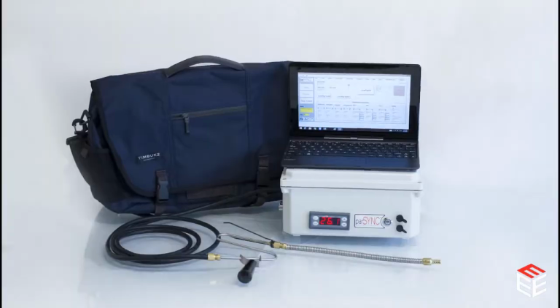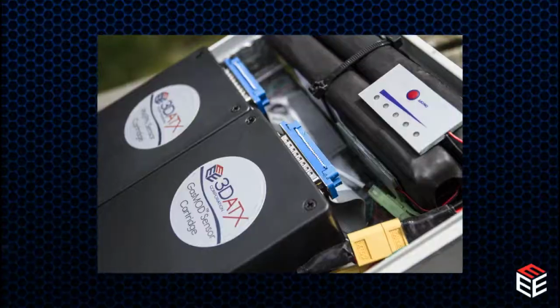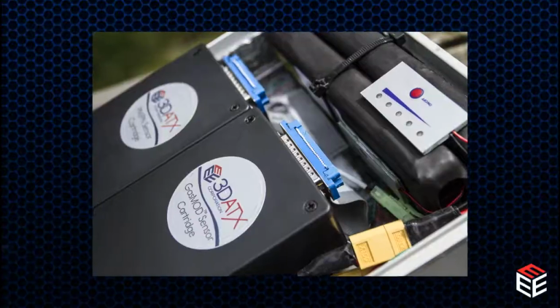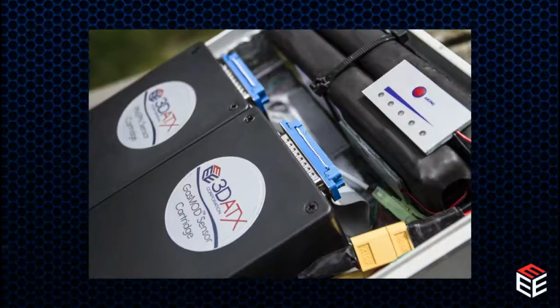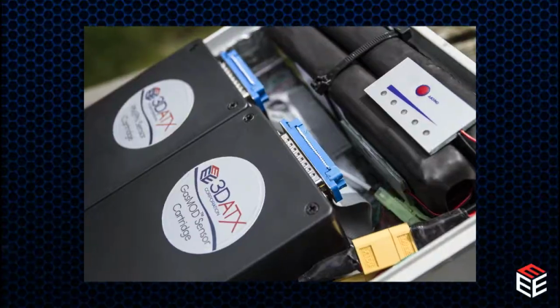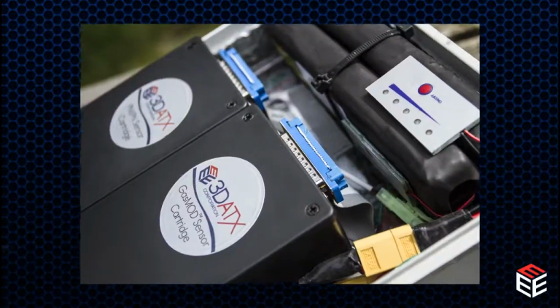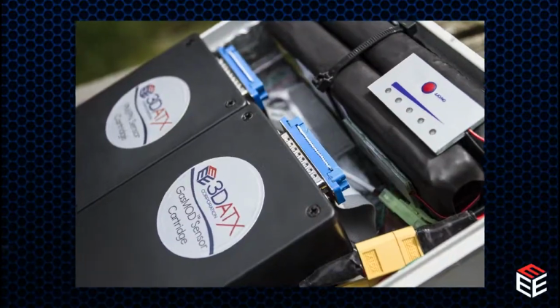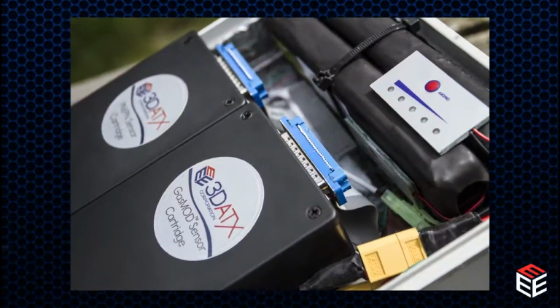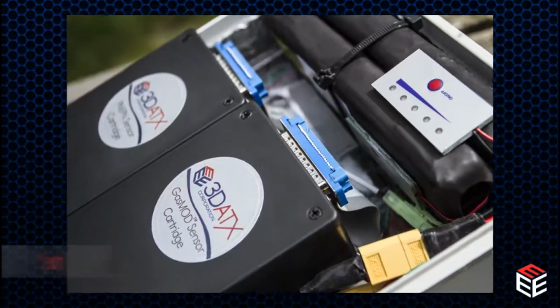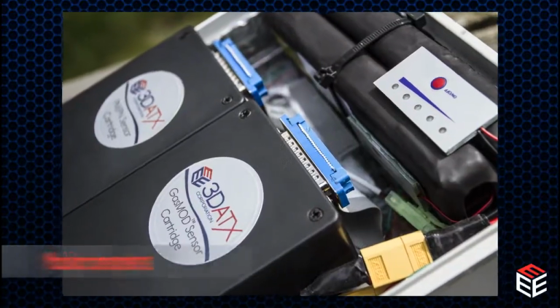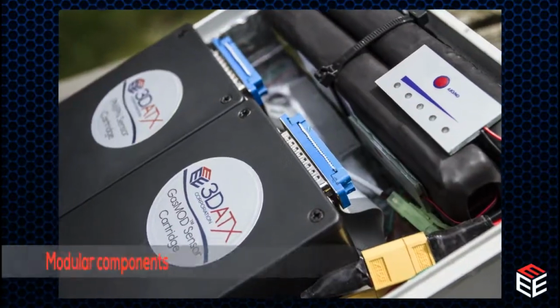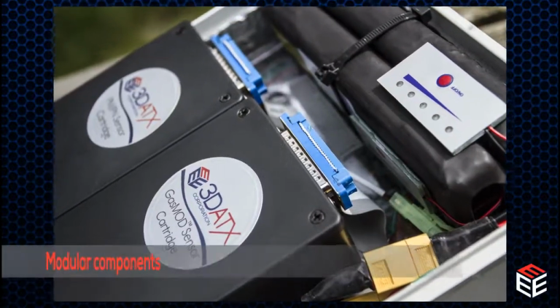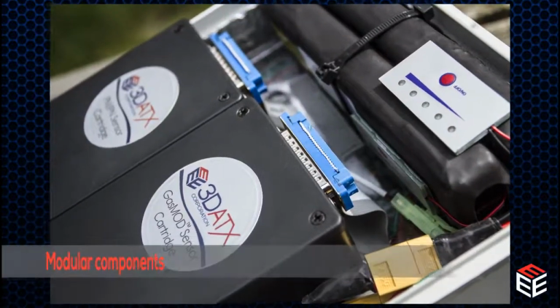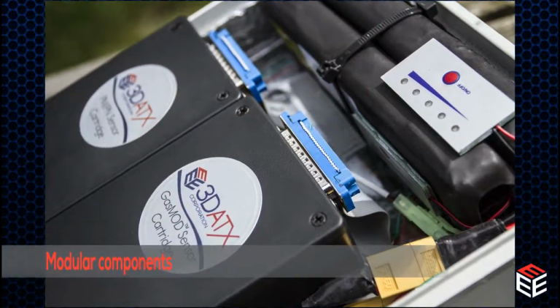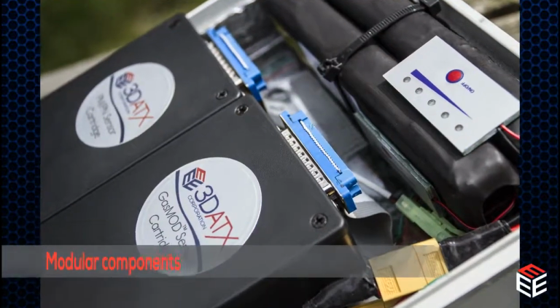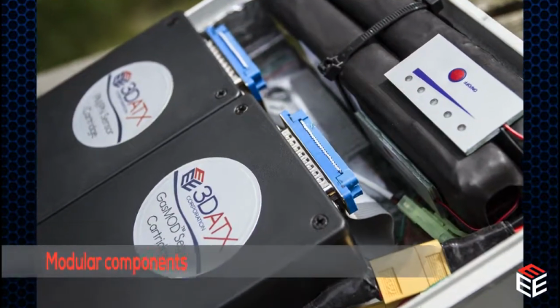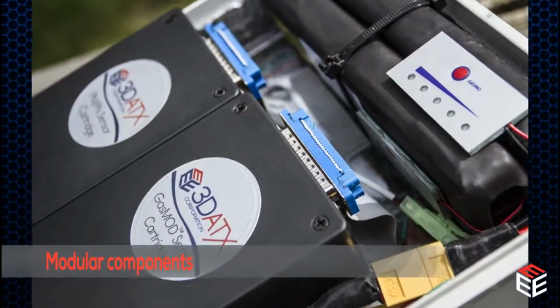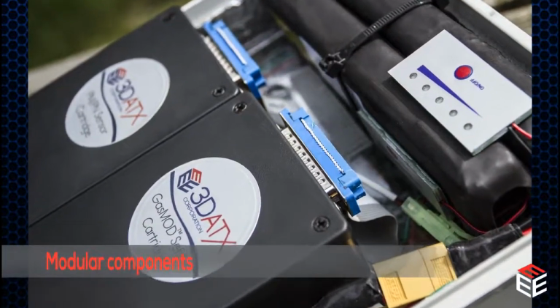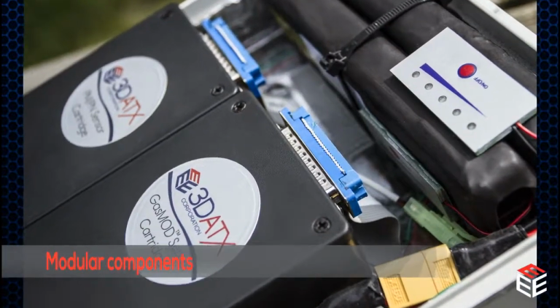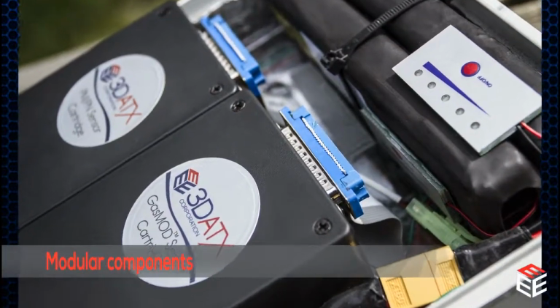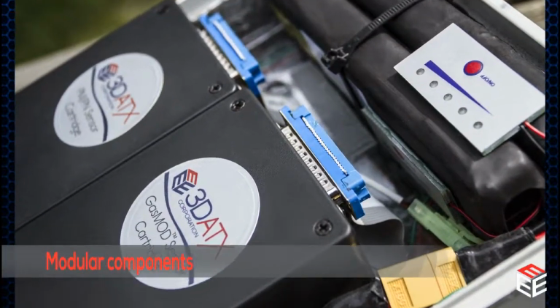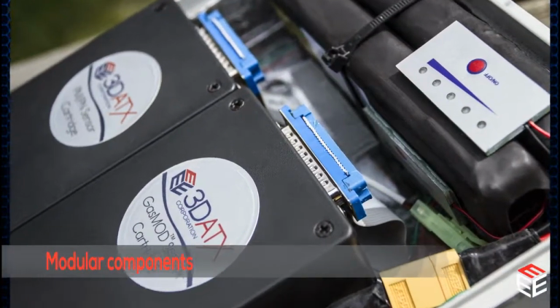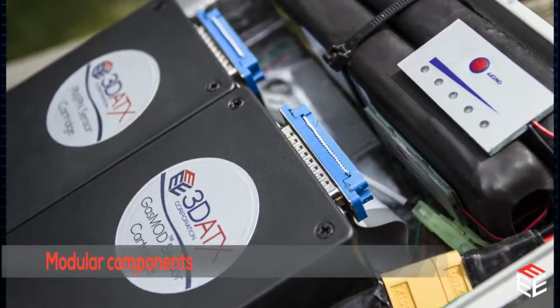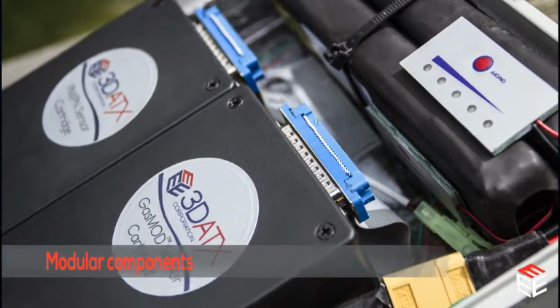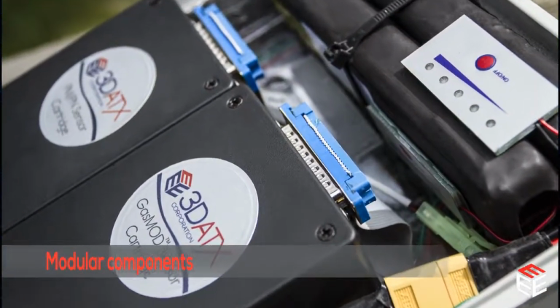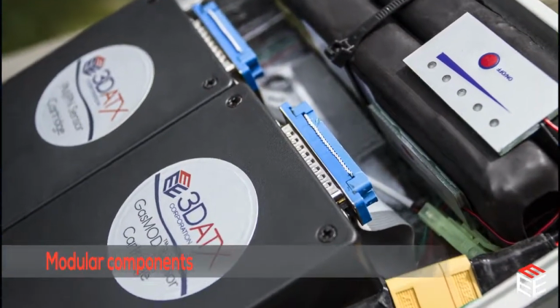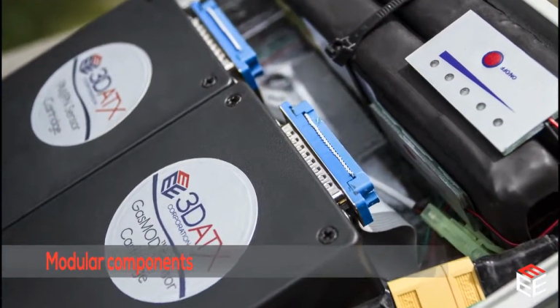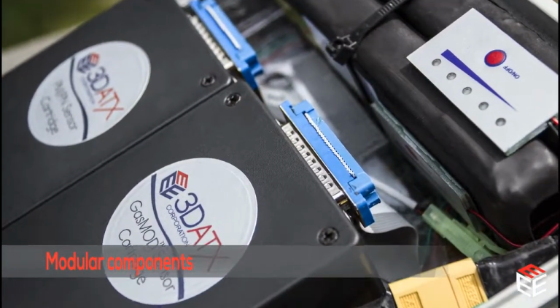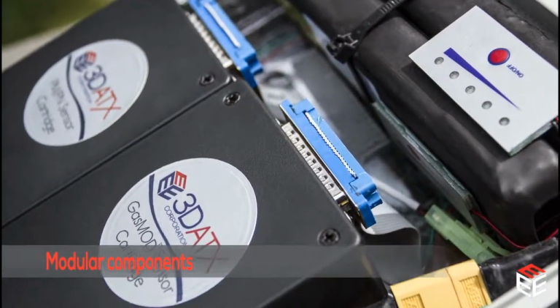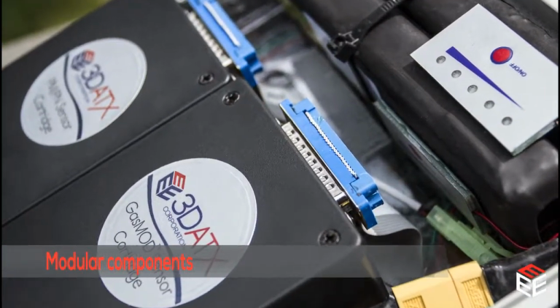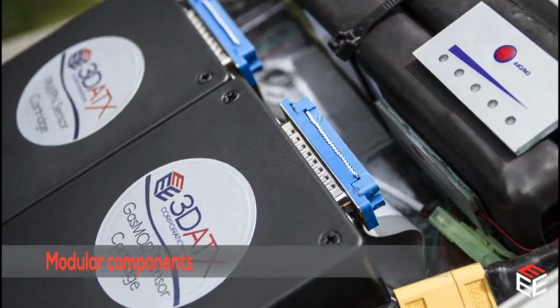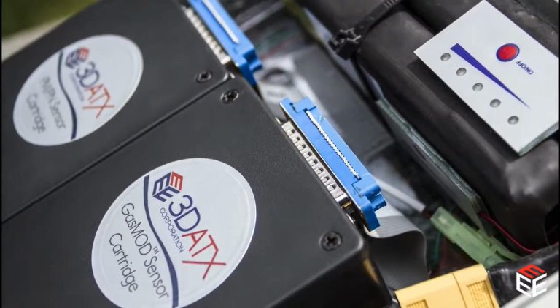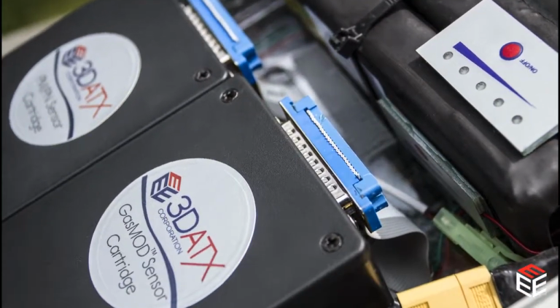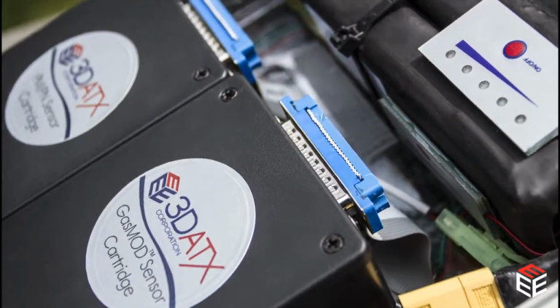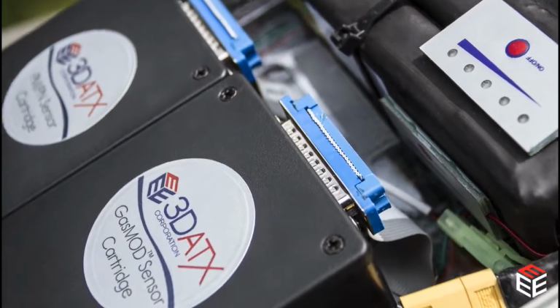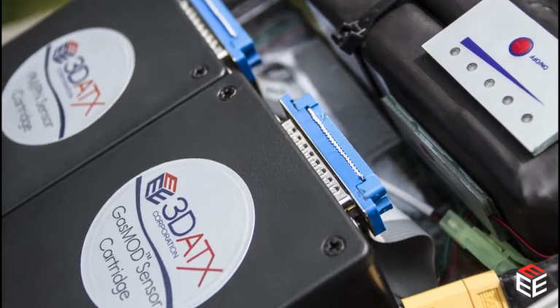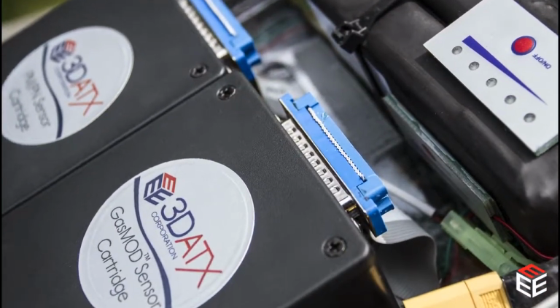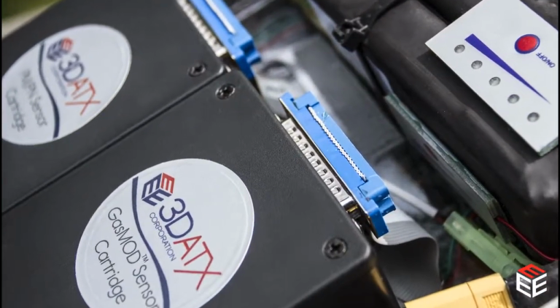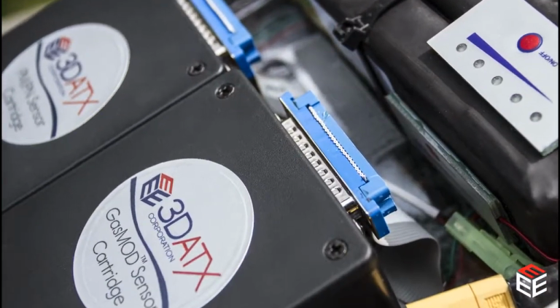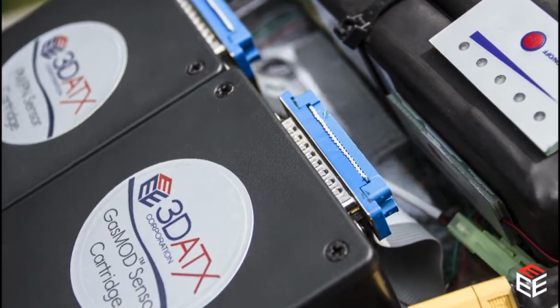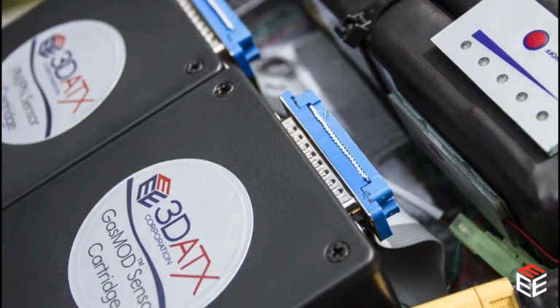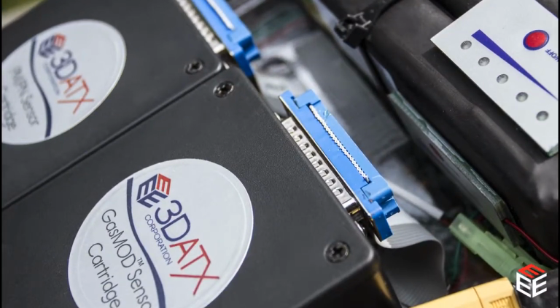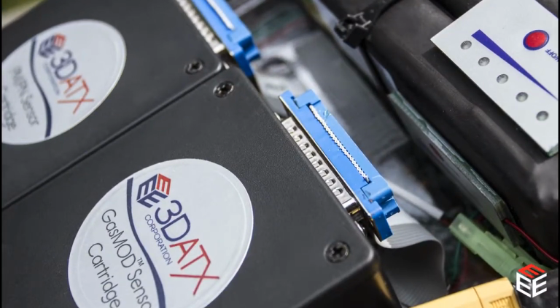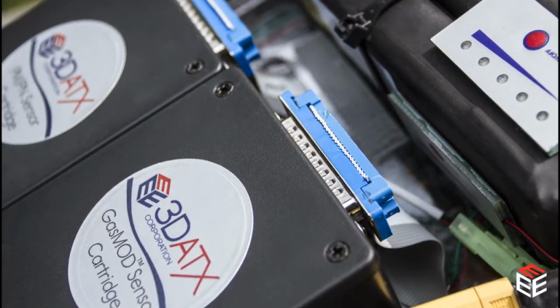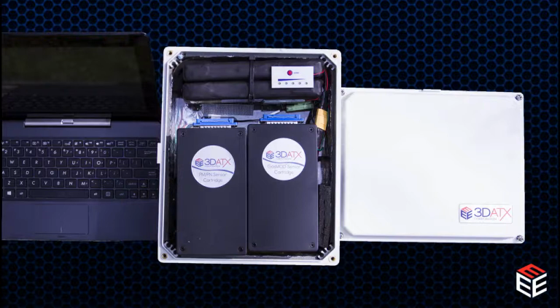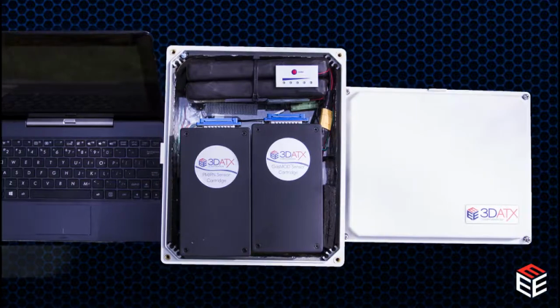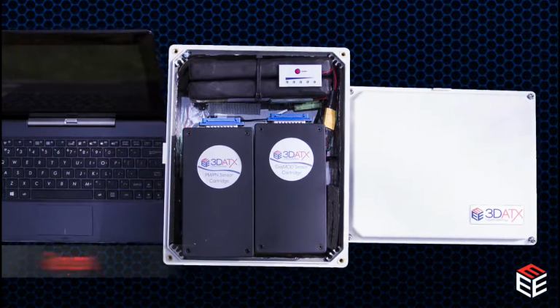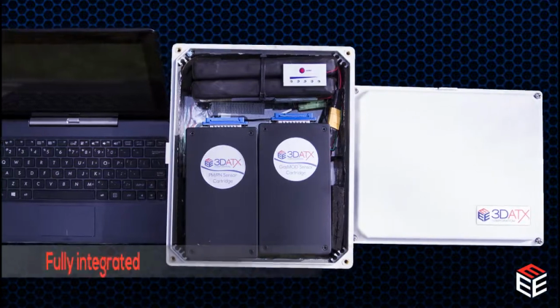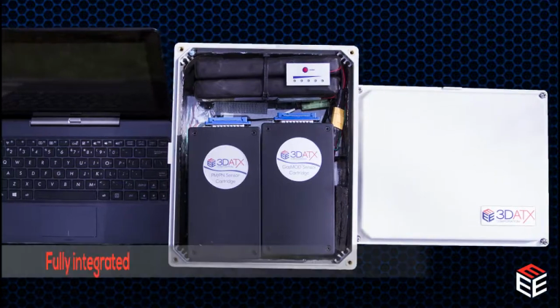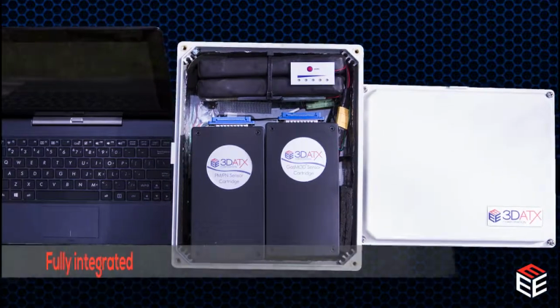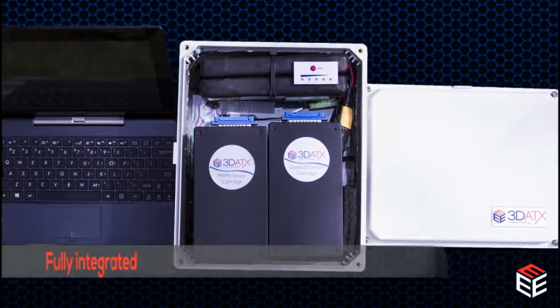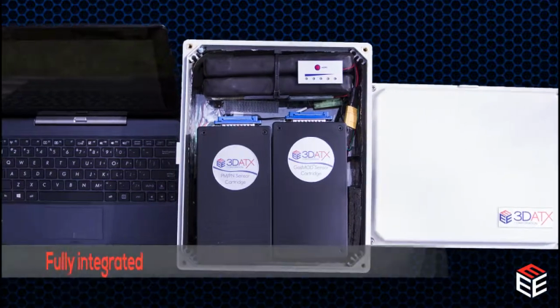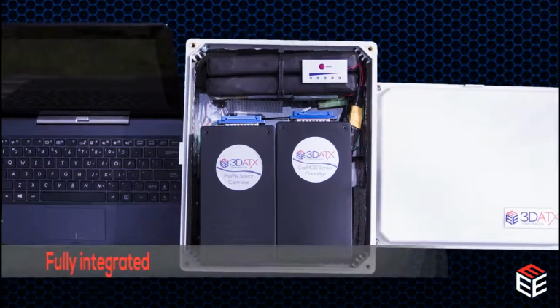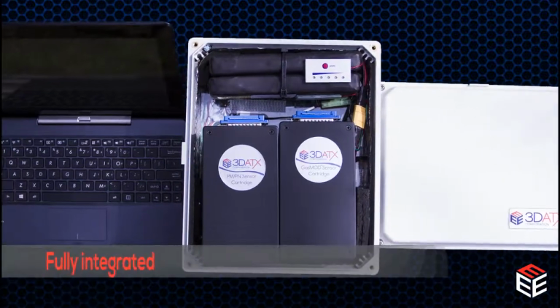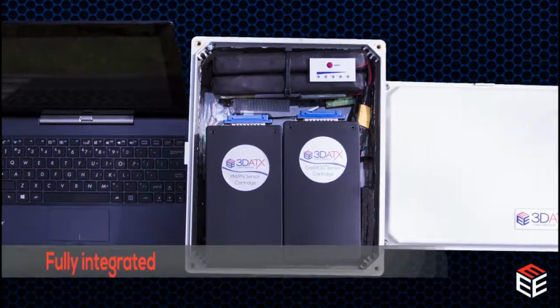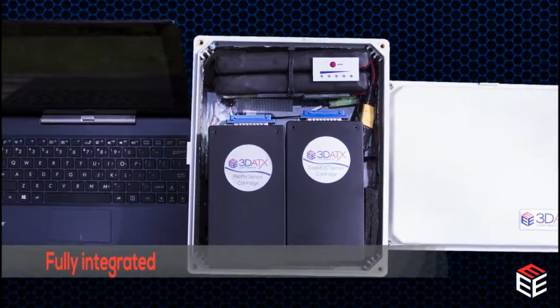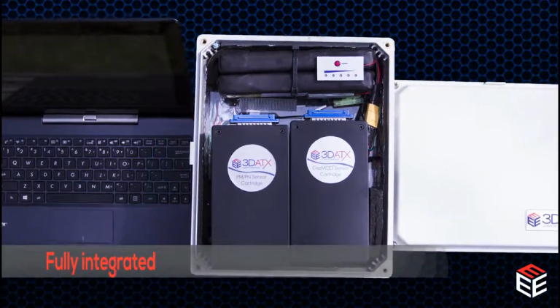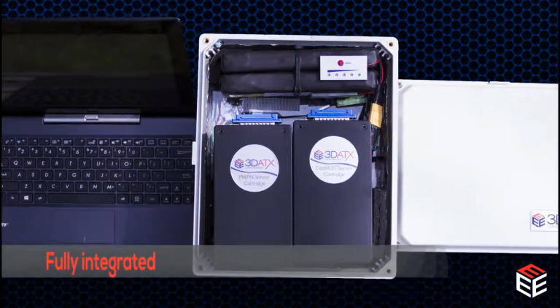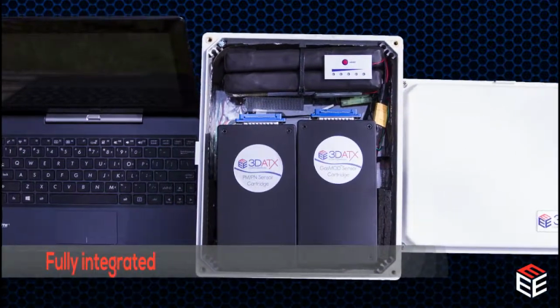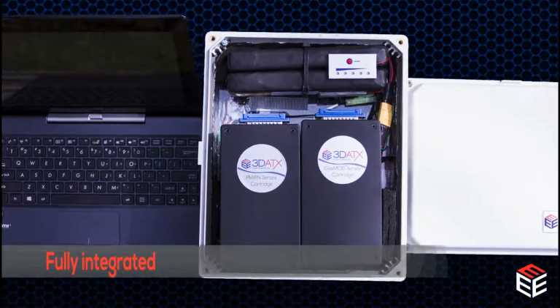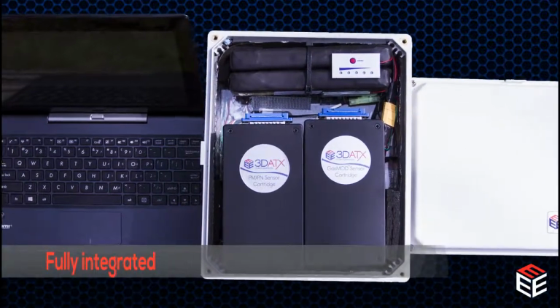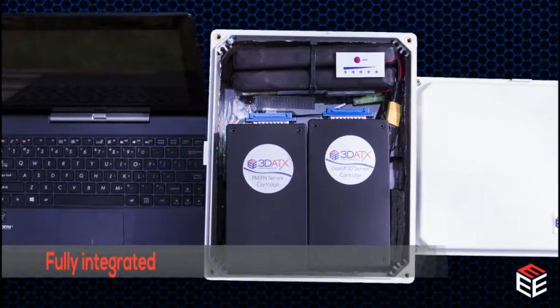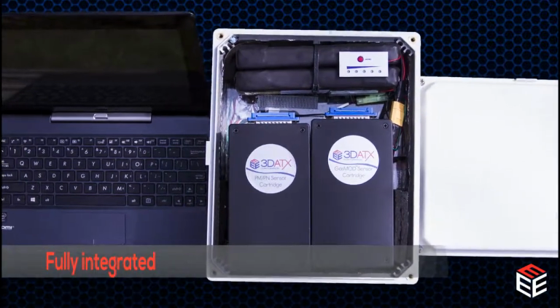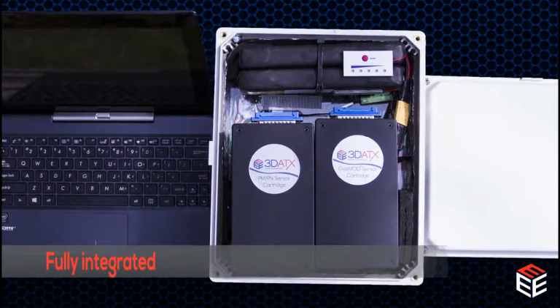The equipment has modular components for easy field replacement, is fully integrated, and includes a built-in power source.